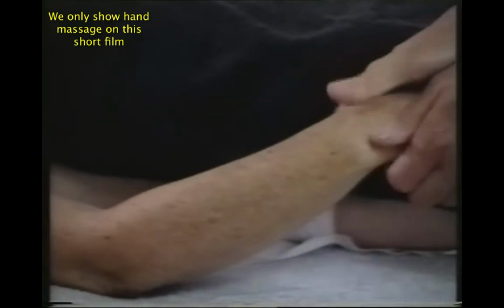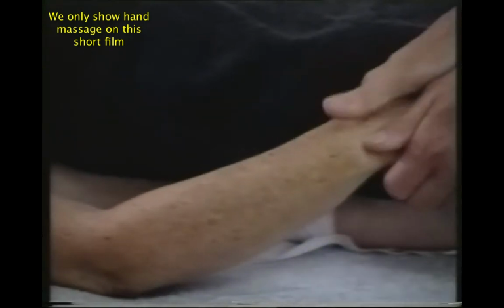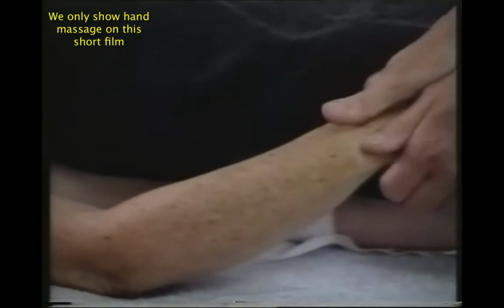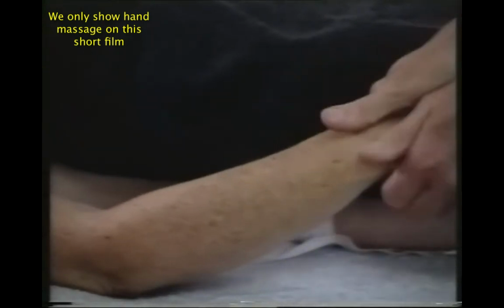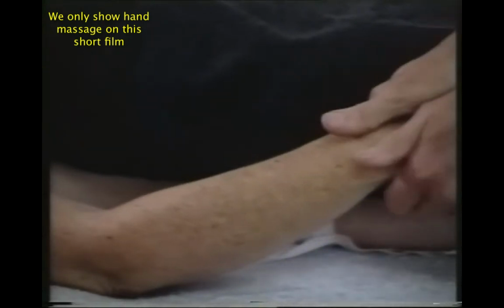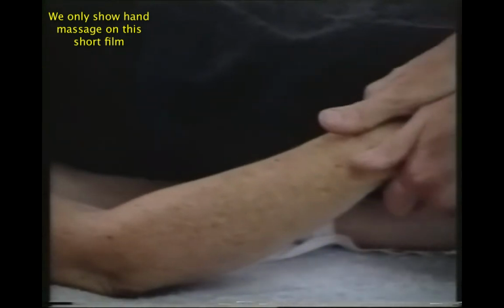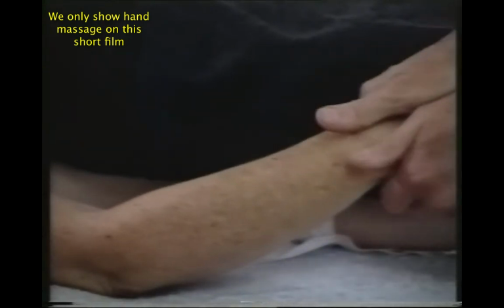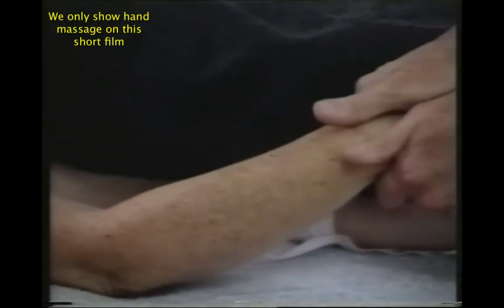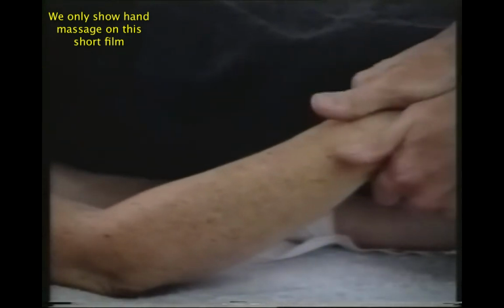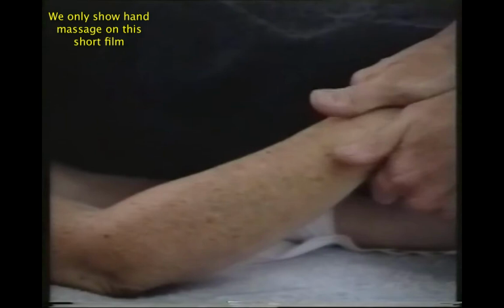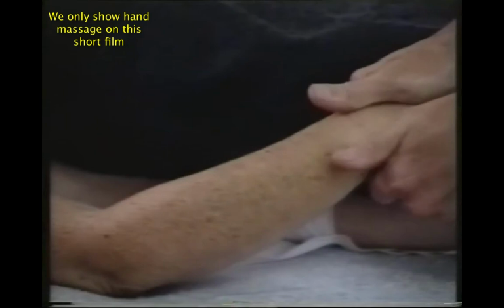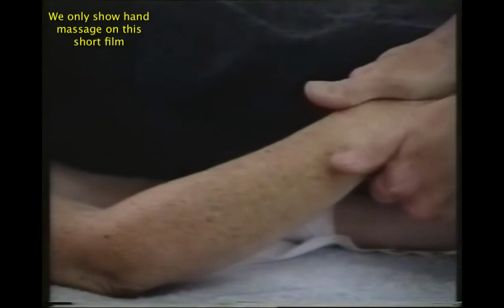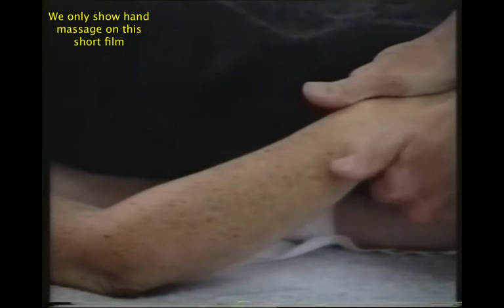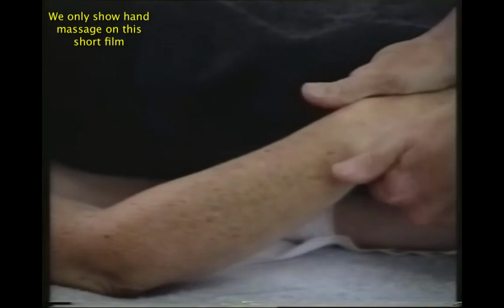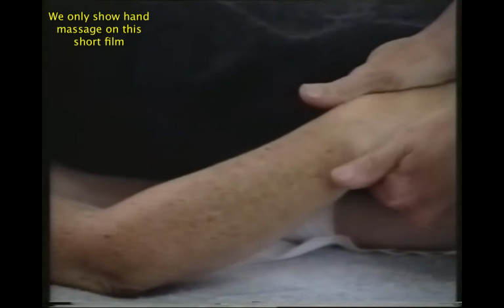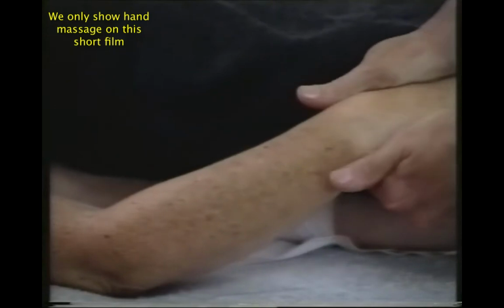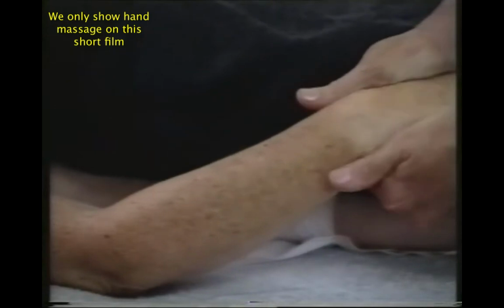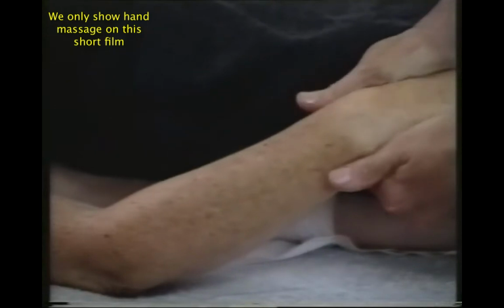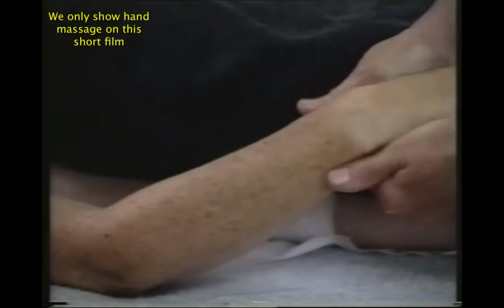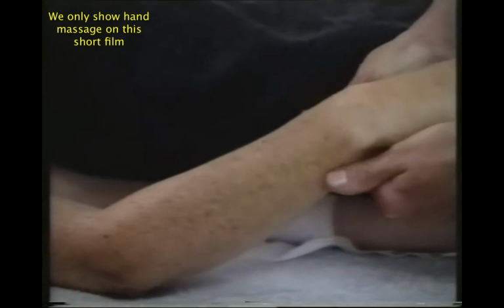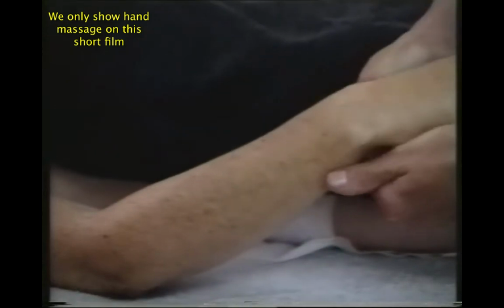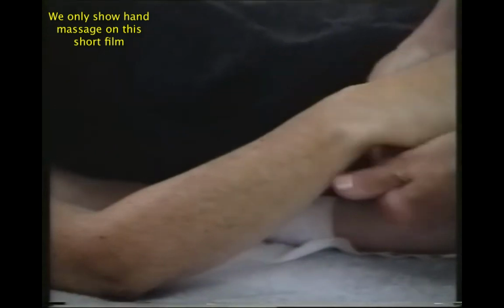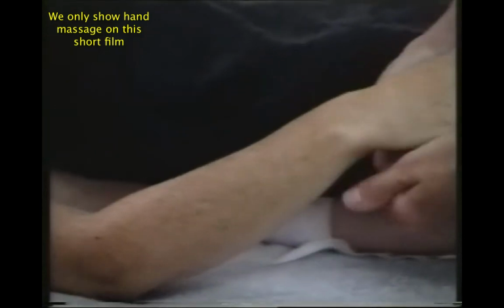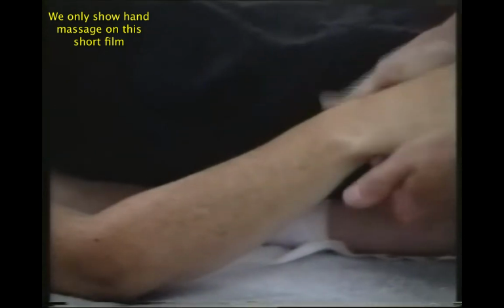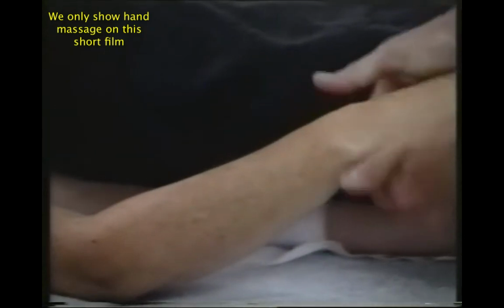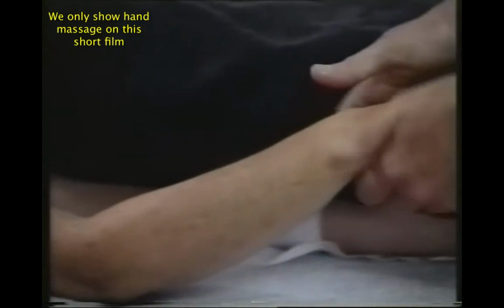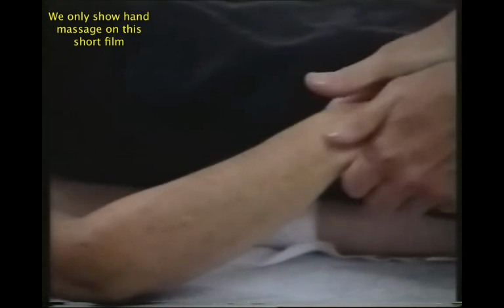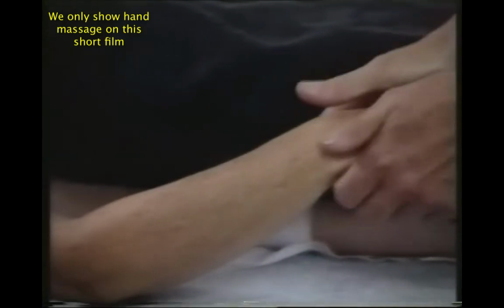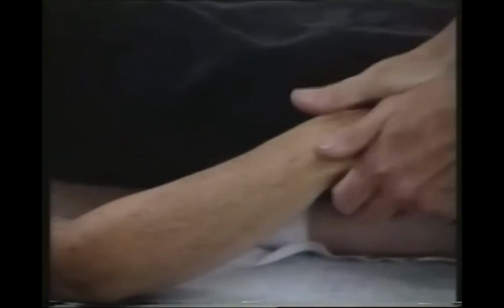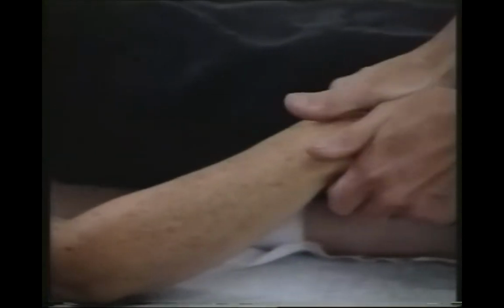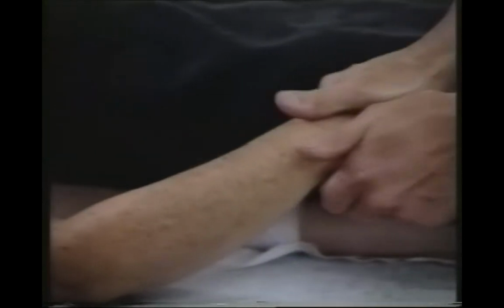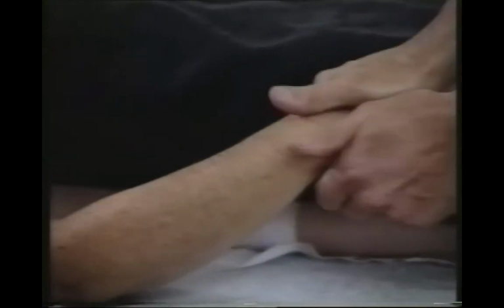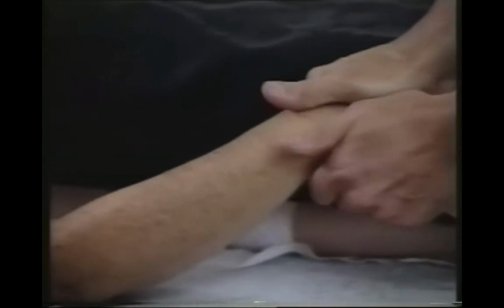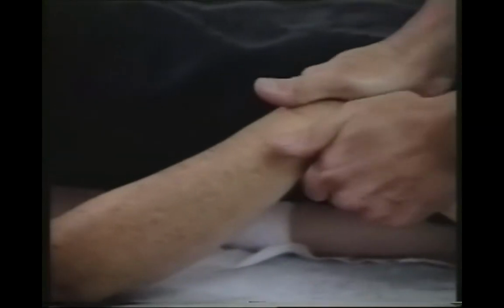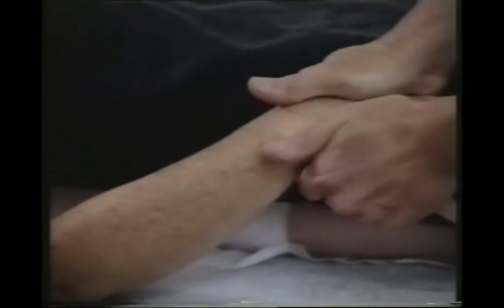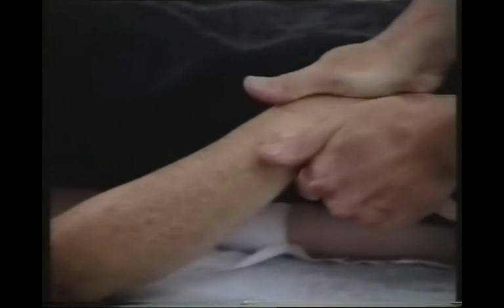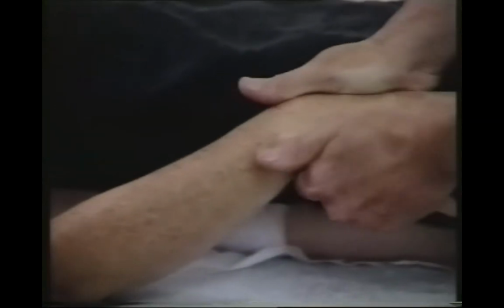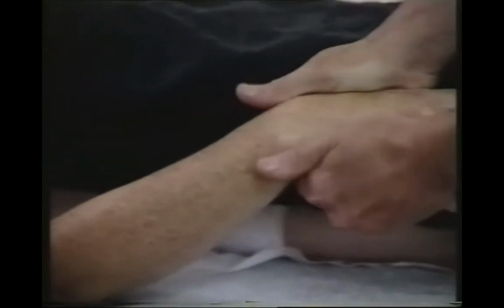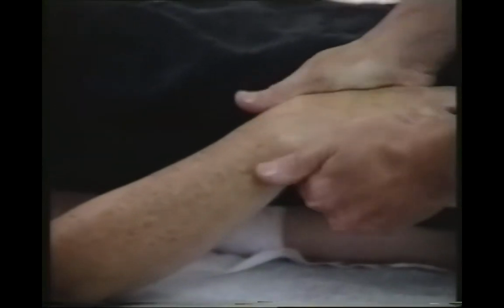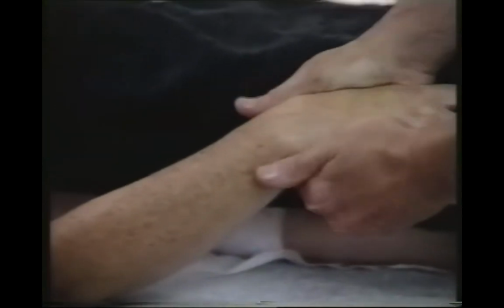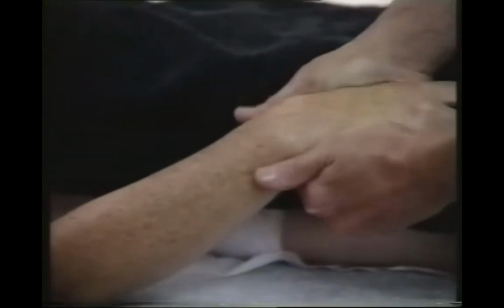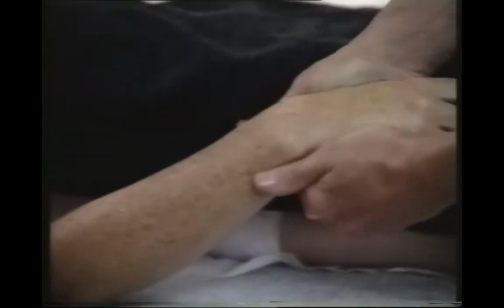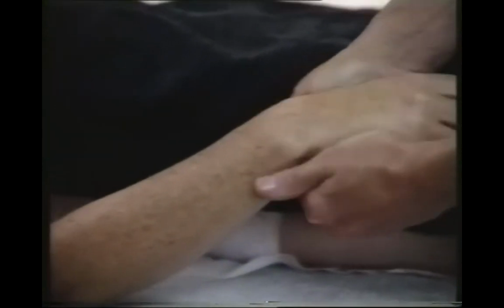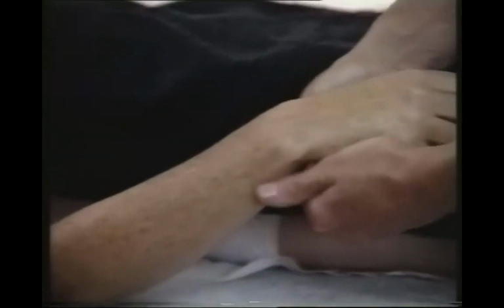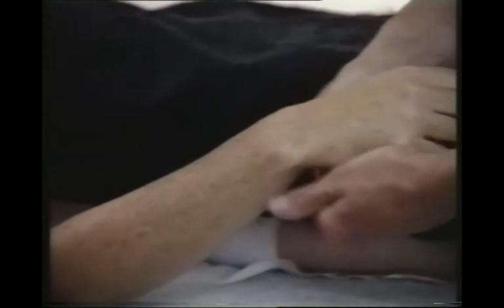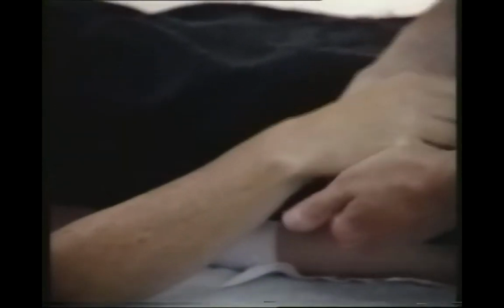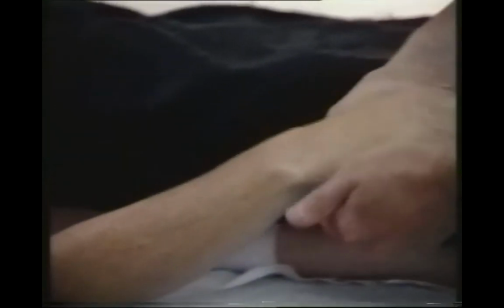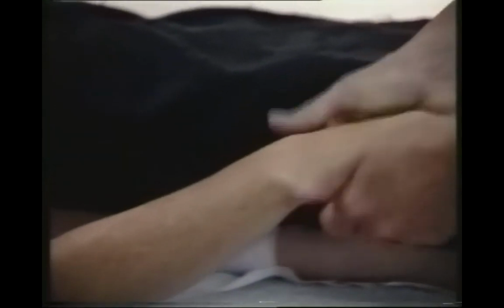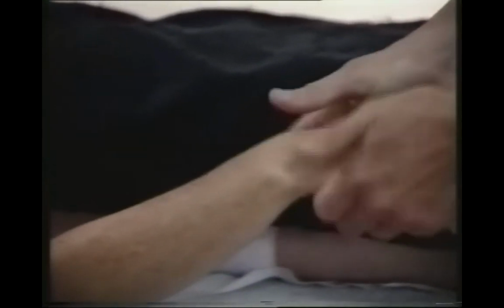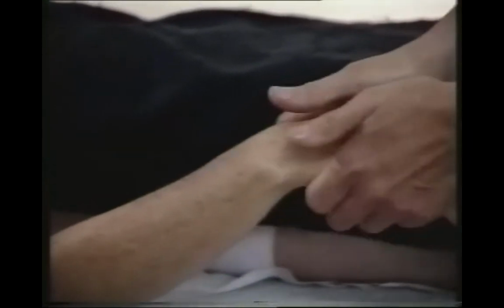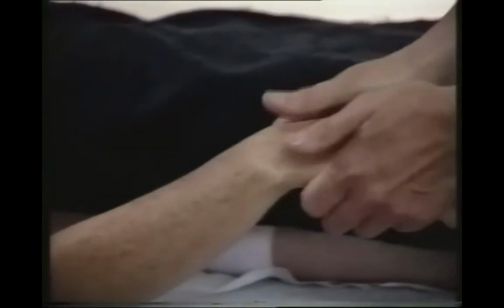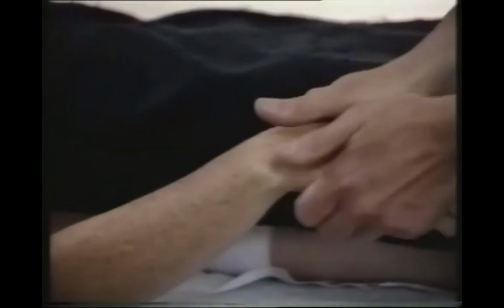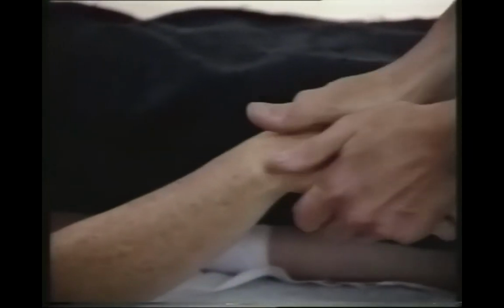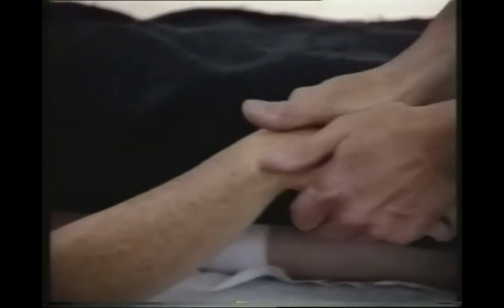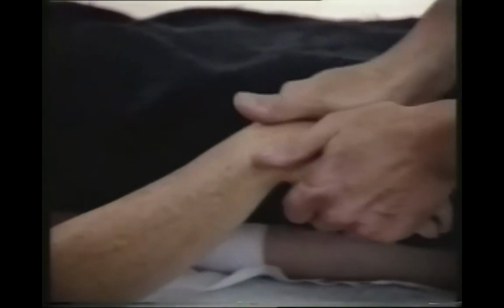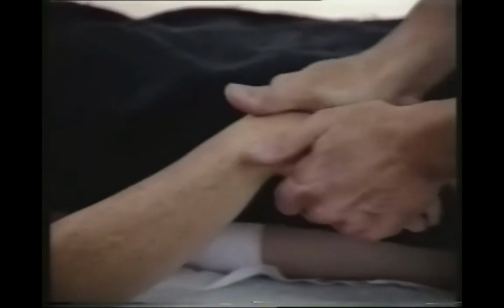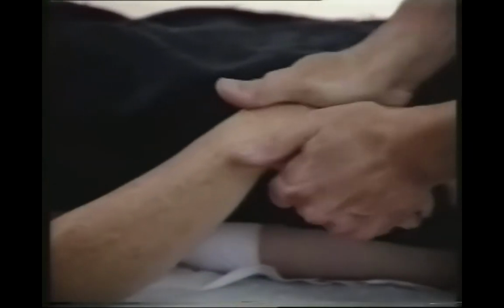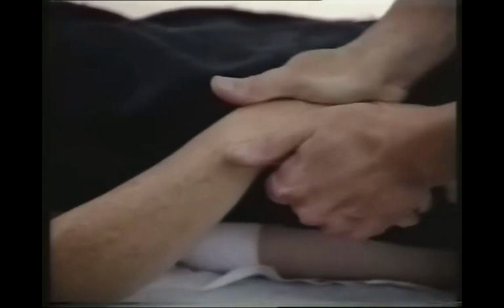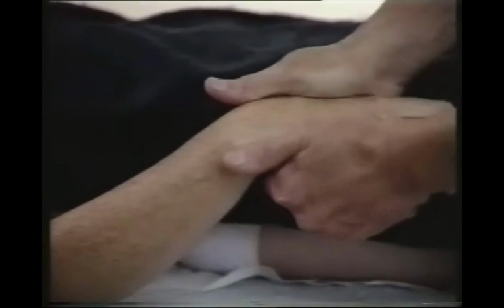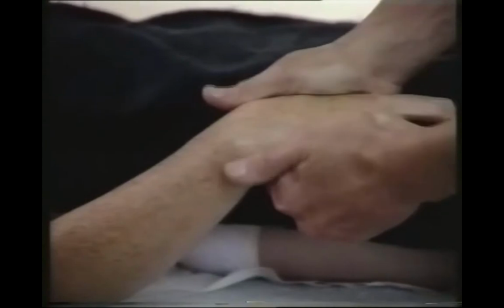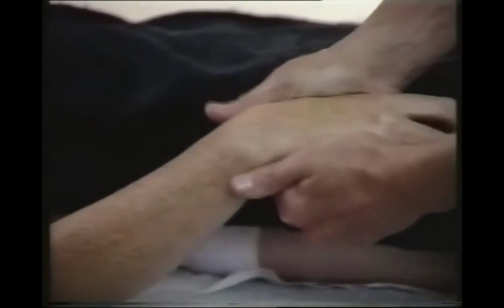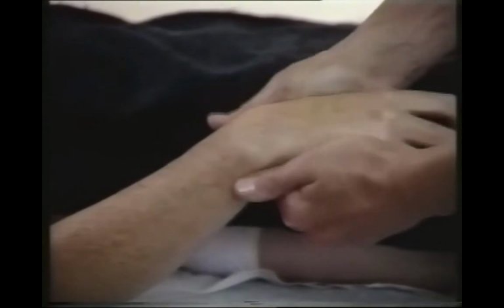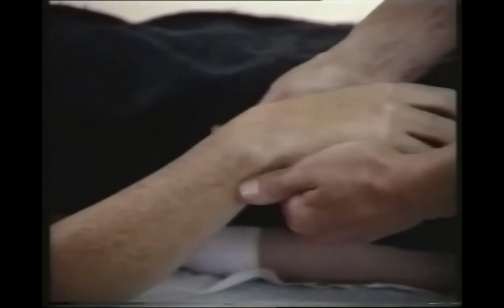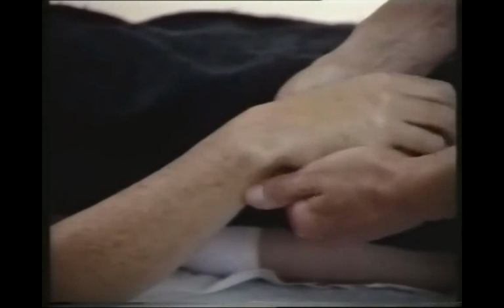Then I'm going to stretch the back of the hand — this is a nice move to receive.